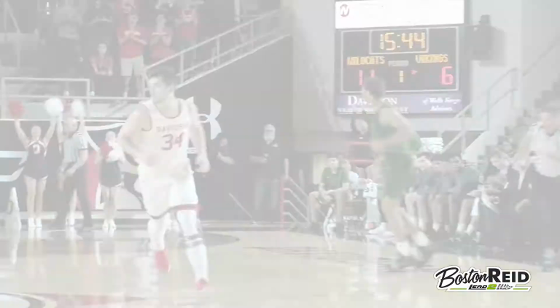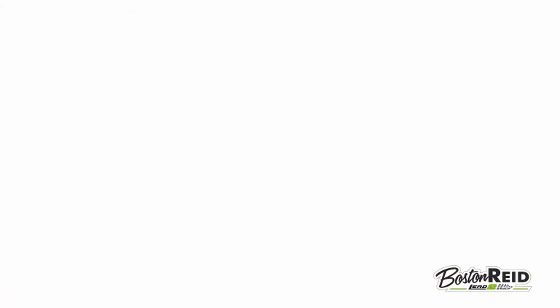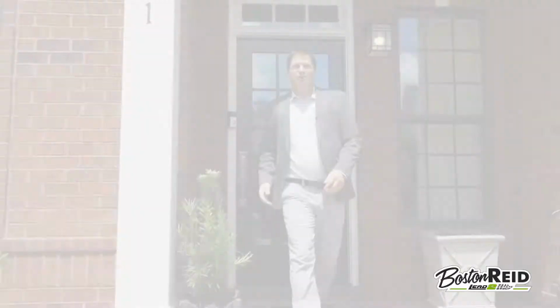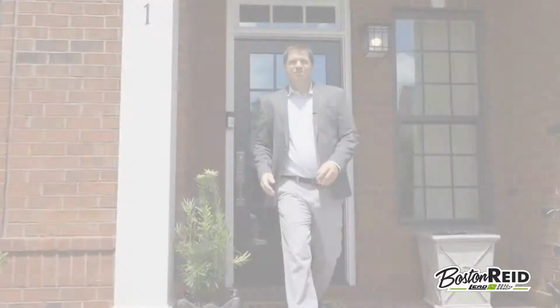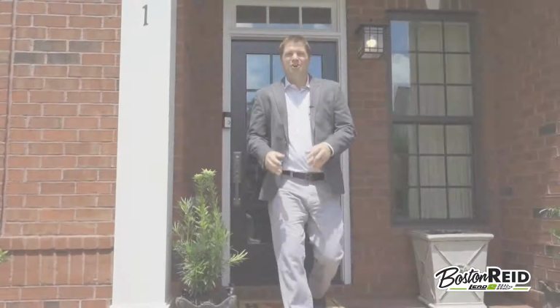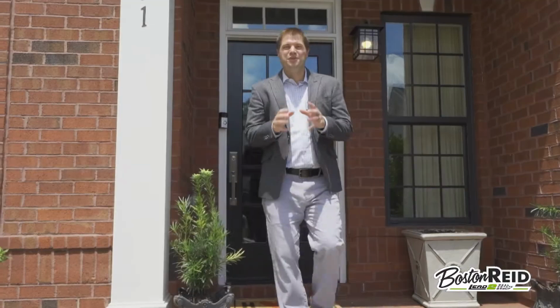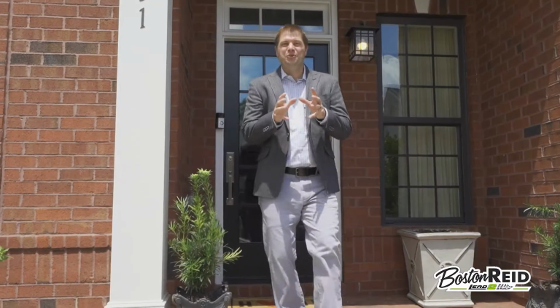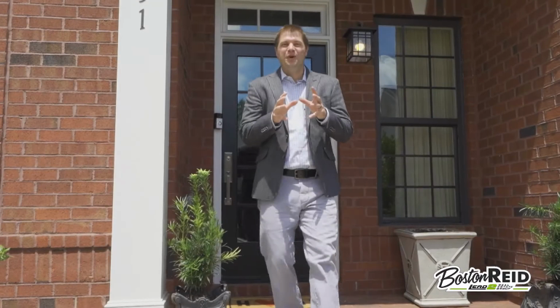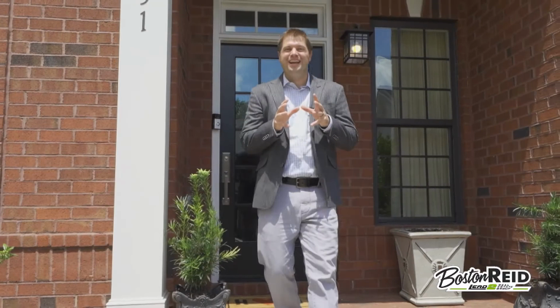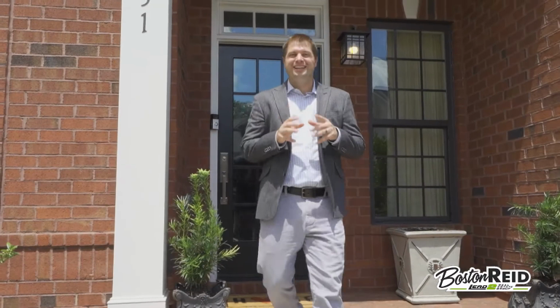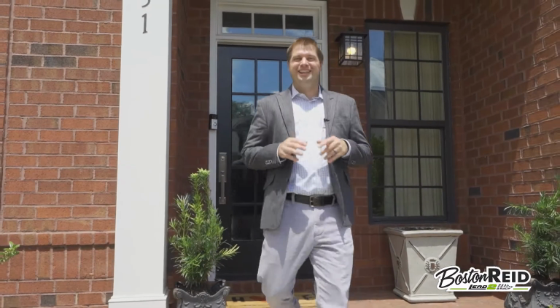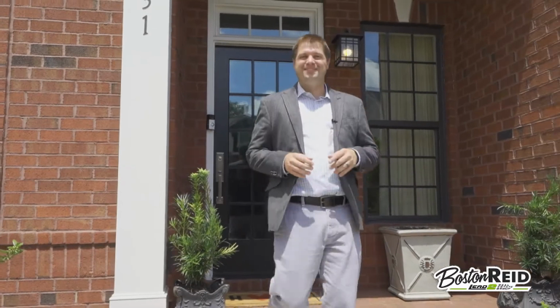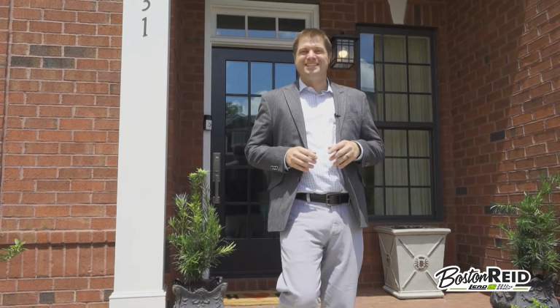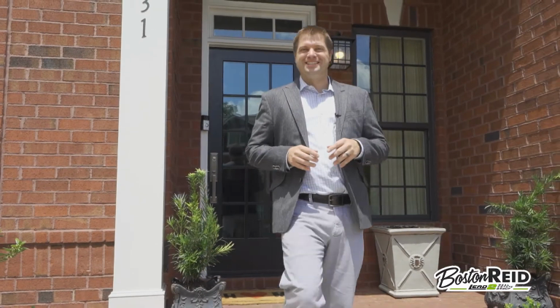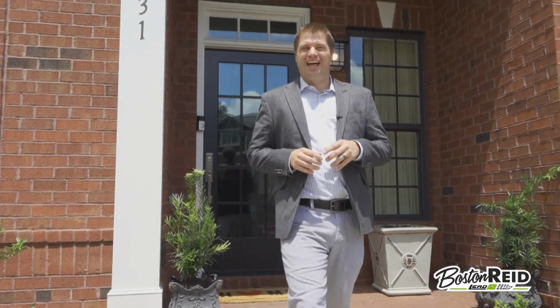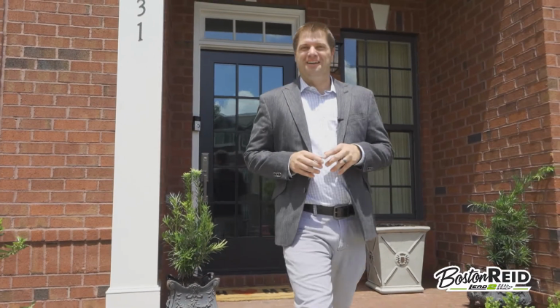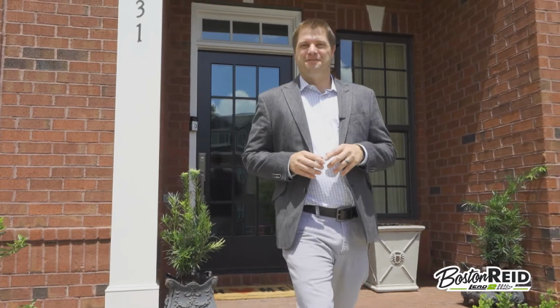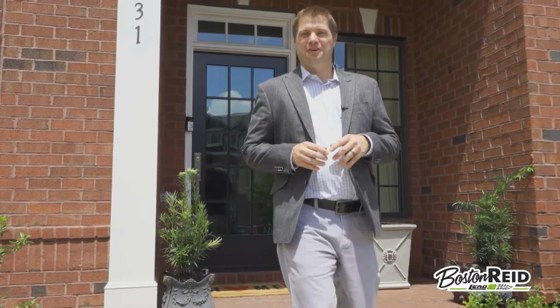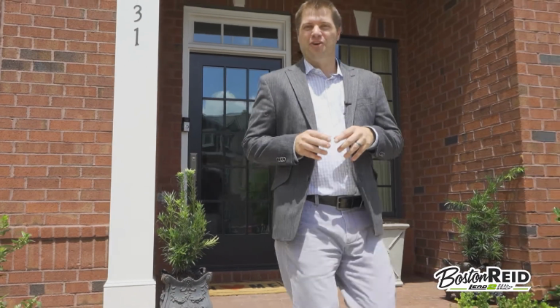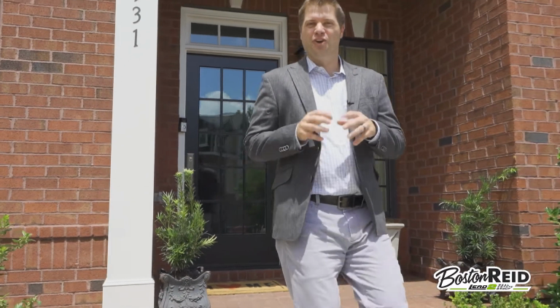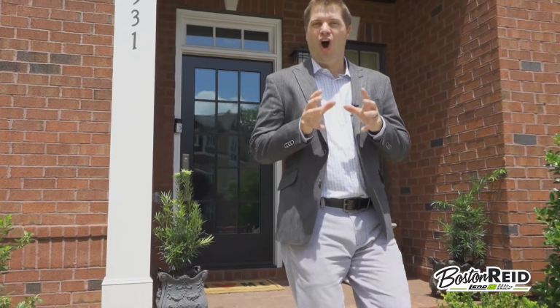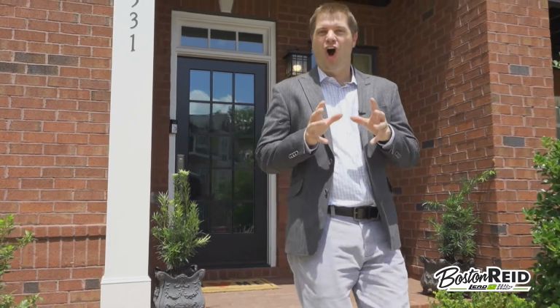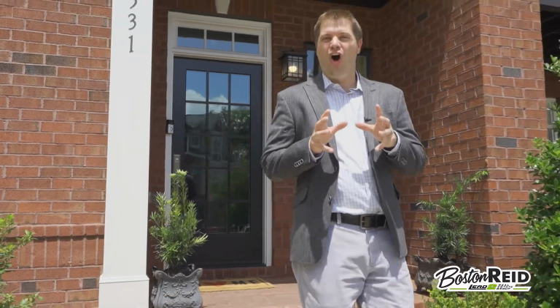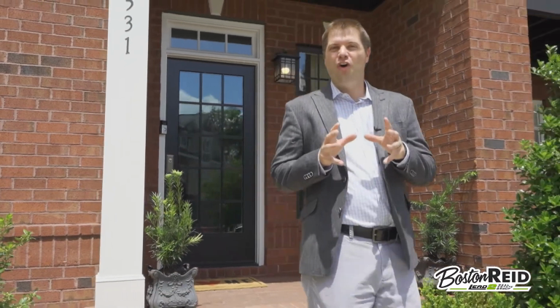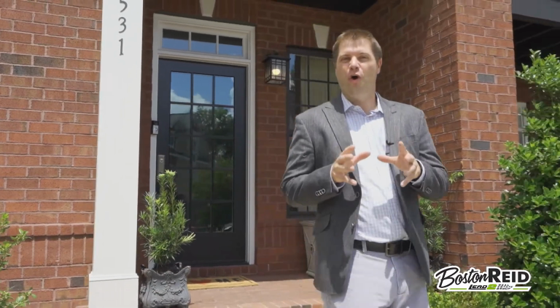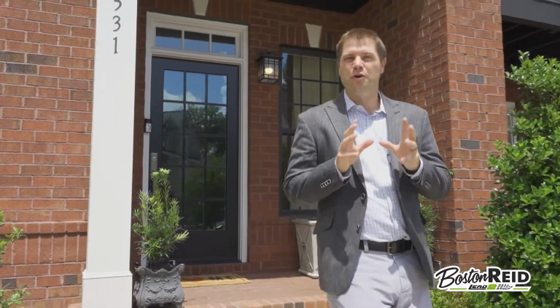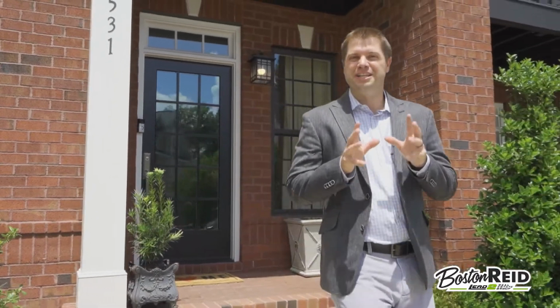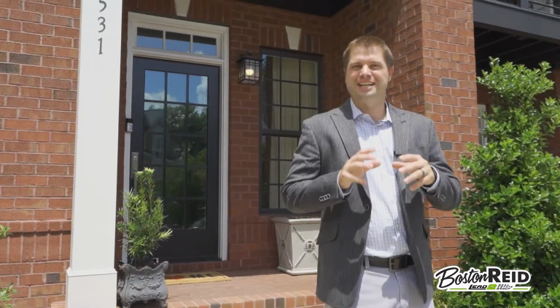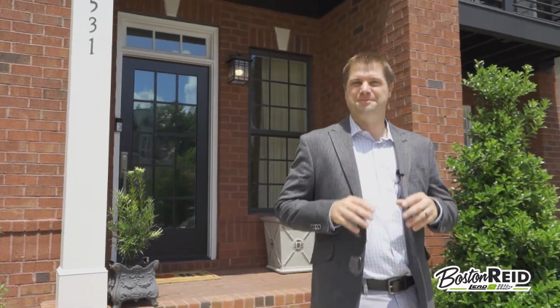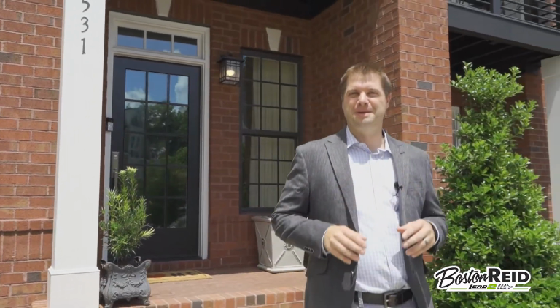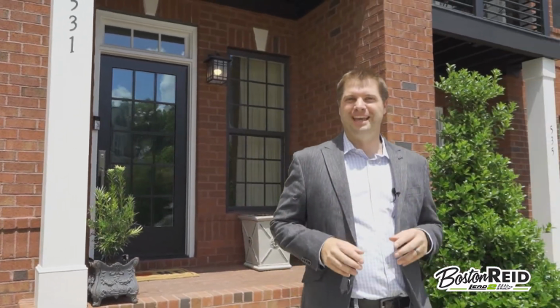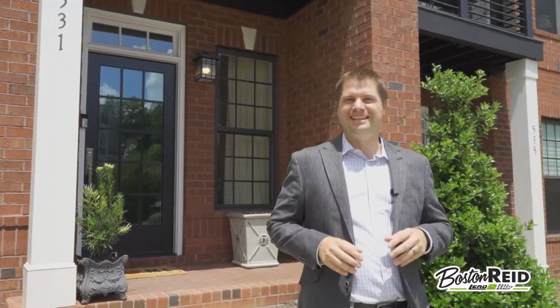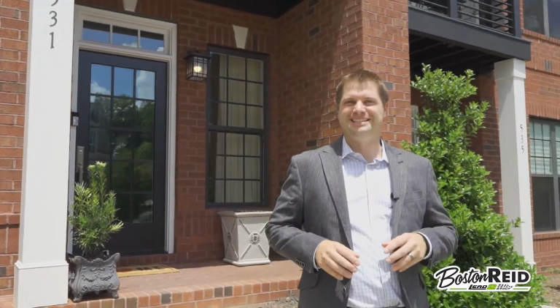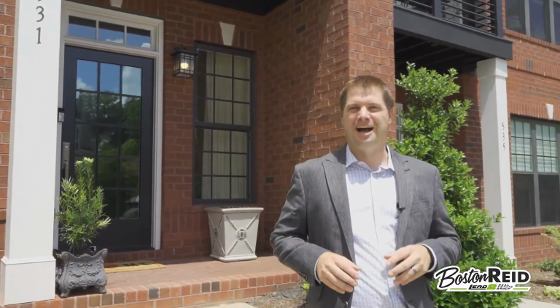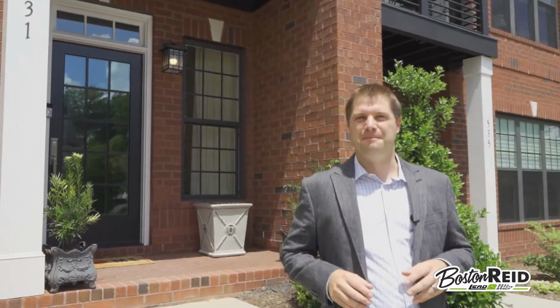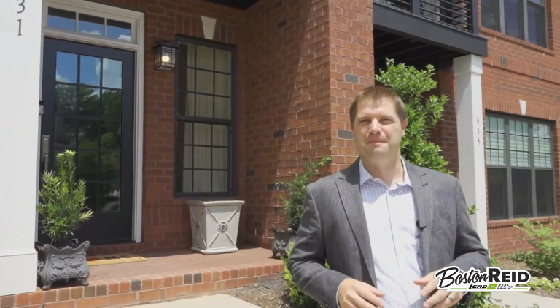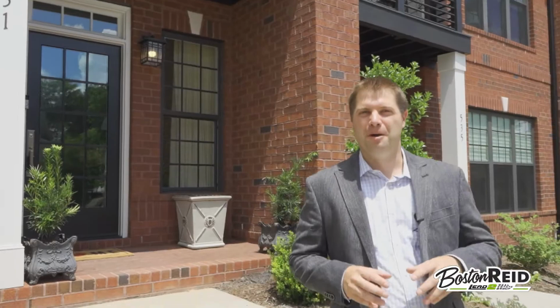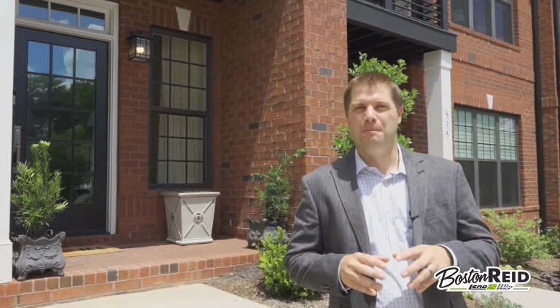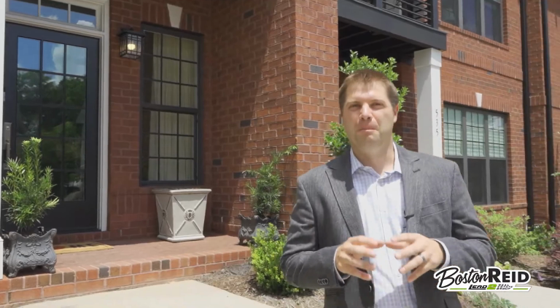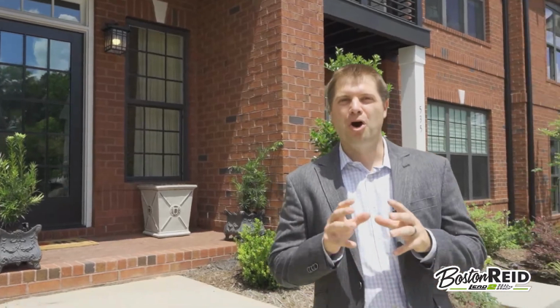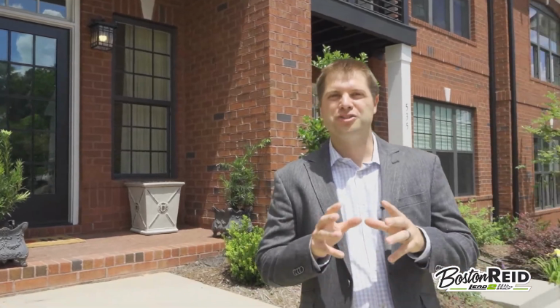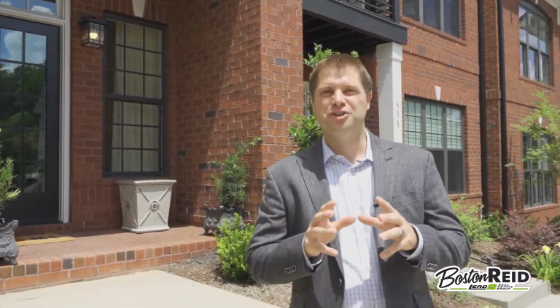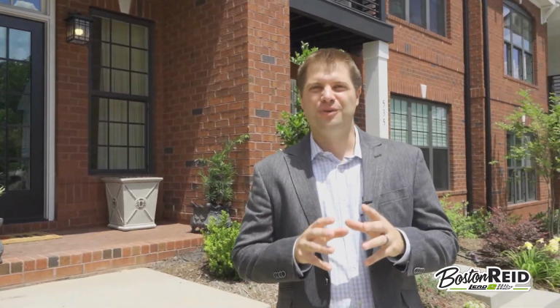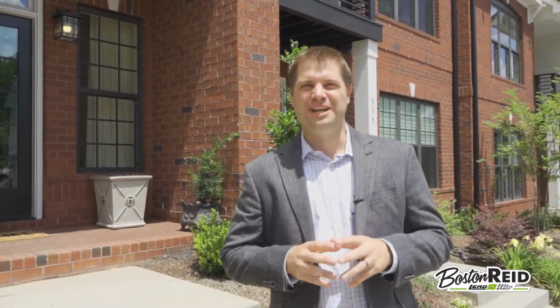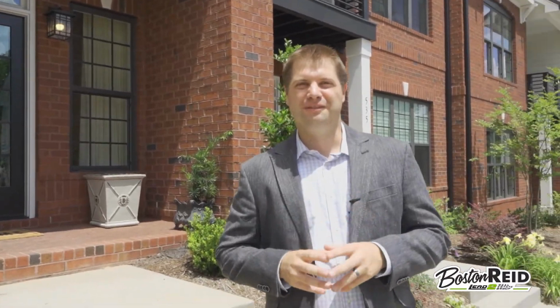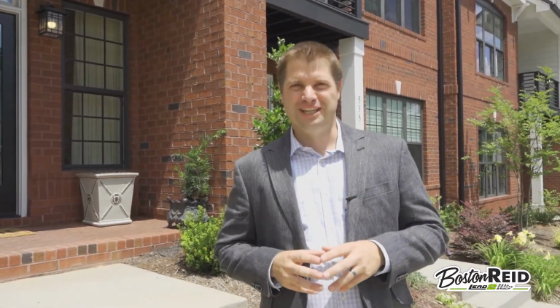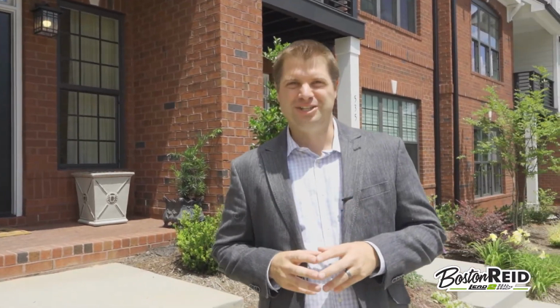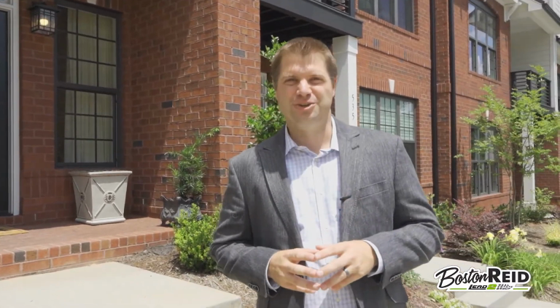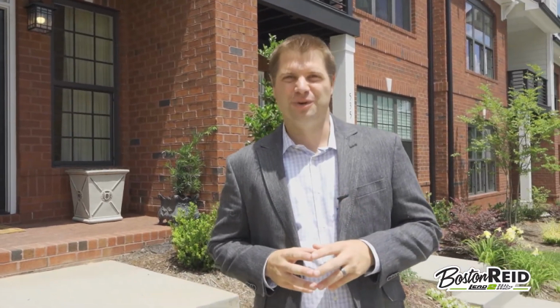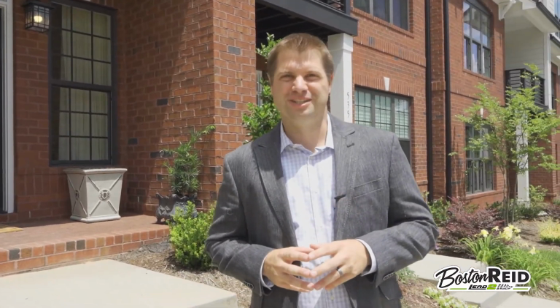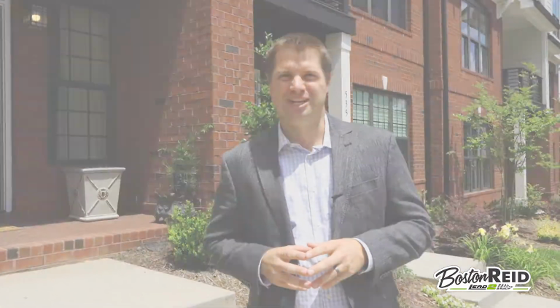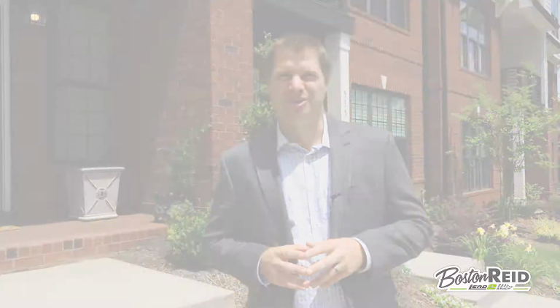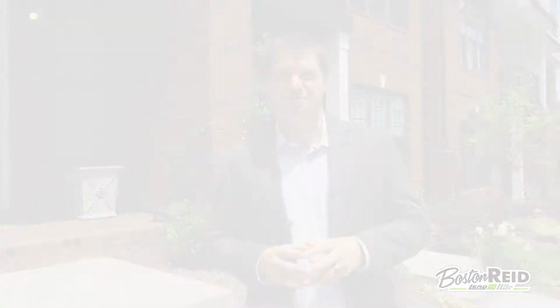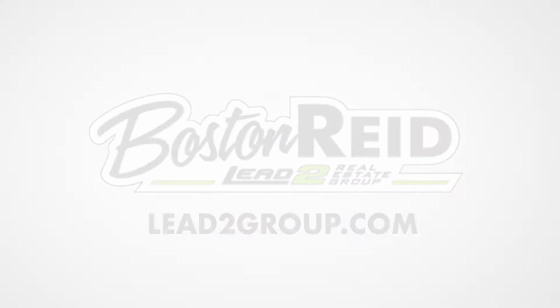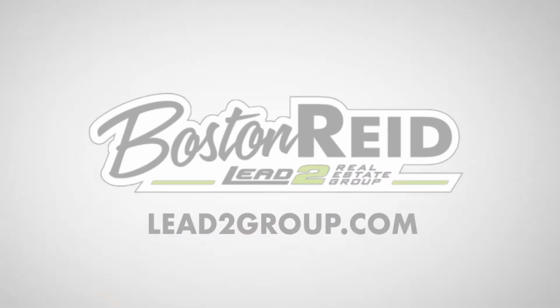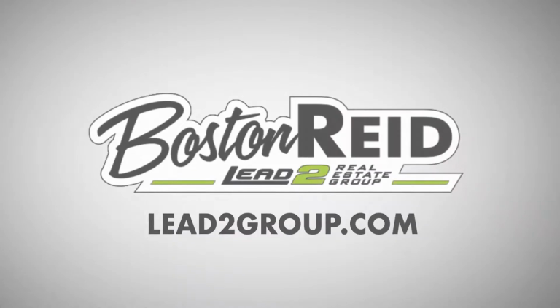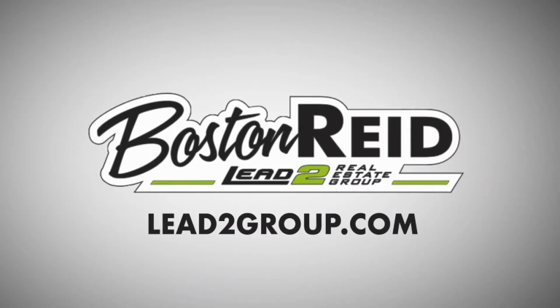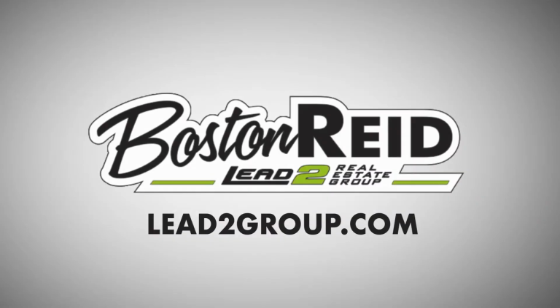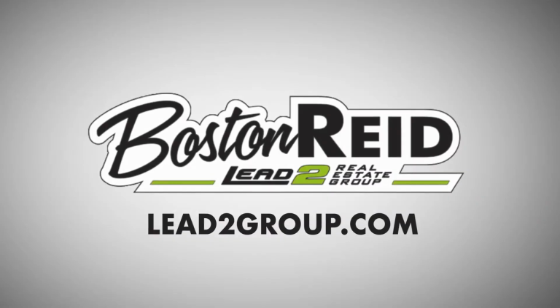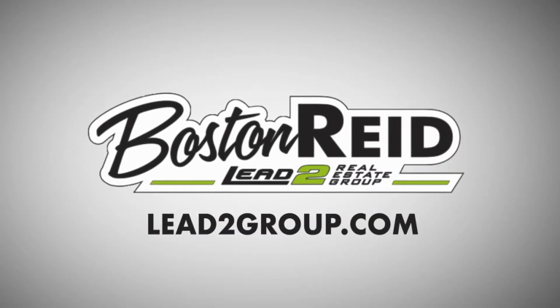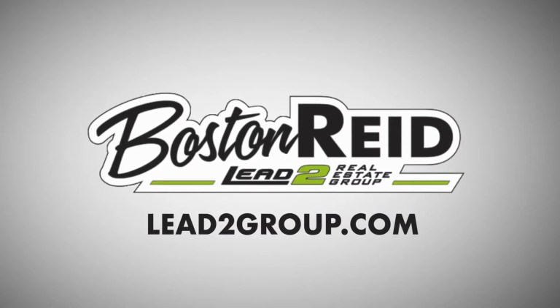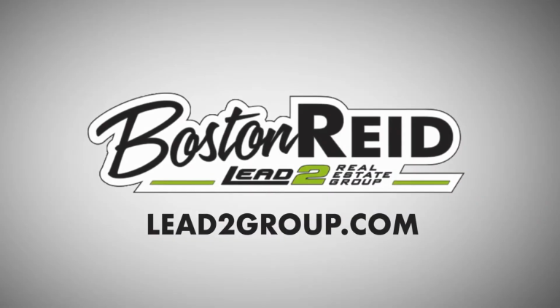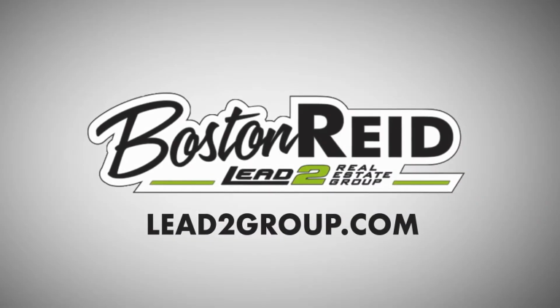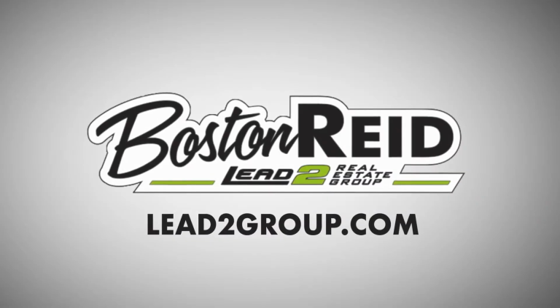So if you're ready to live this life, call or text me anytime. Boston Reed of Lead2 Real Estate Group. I'll be glad to show you around.